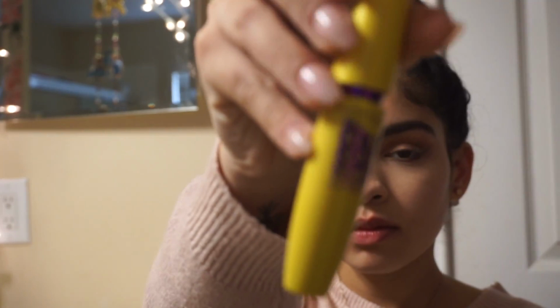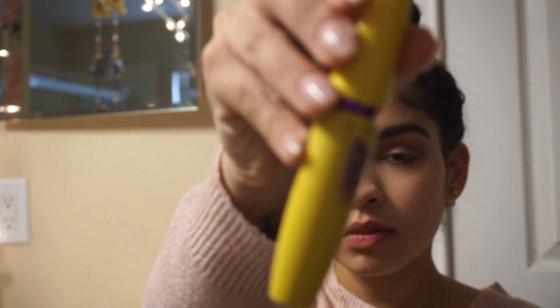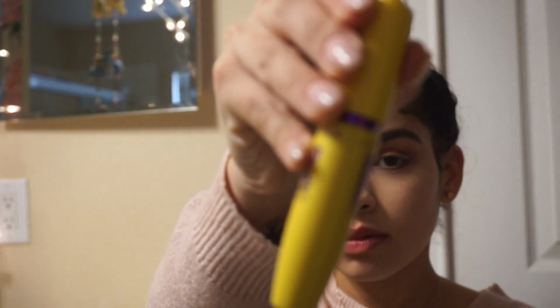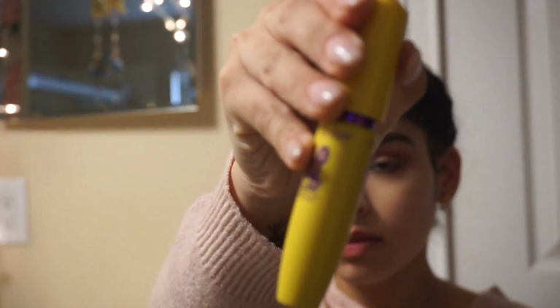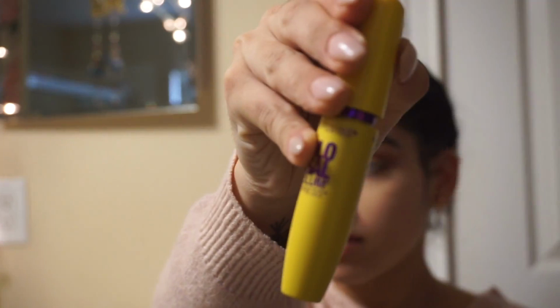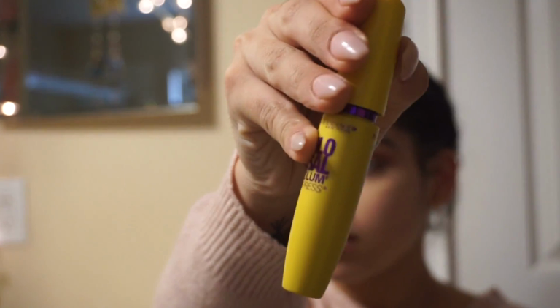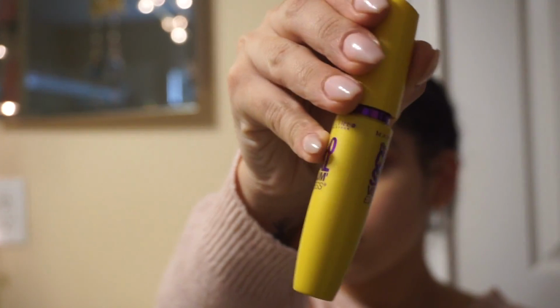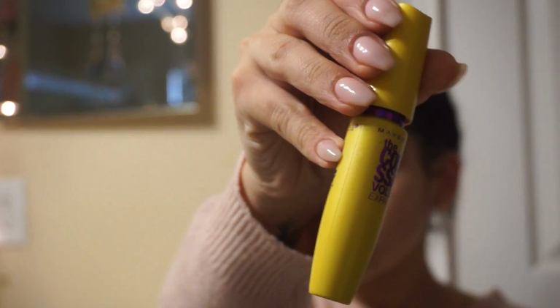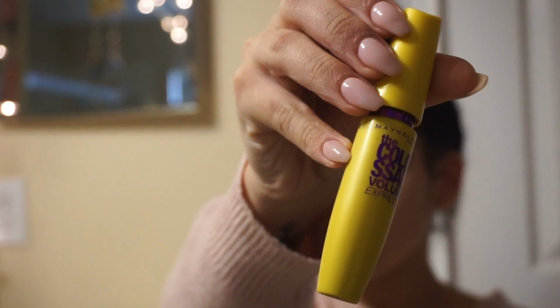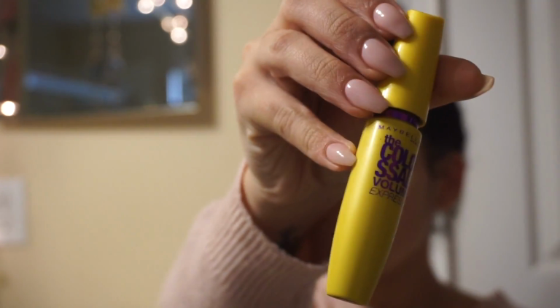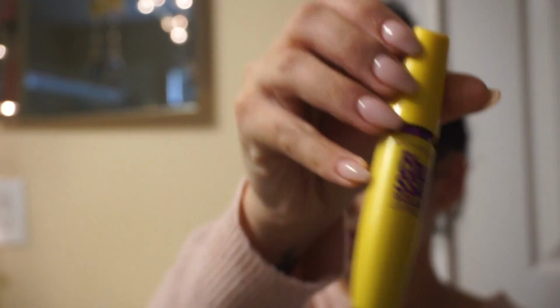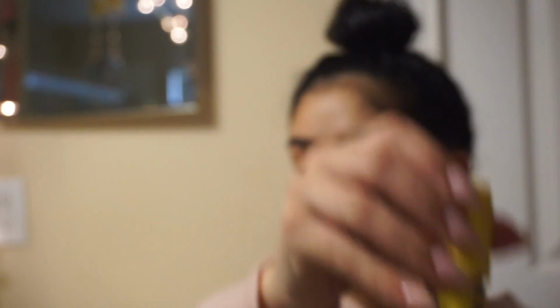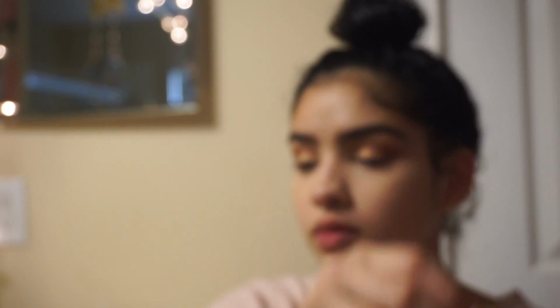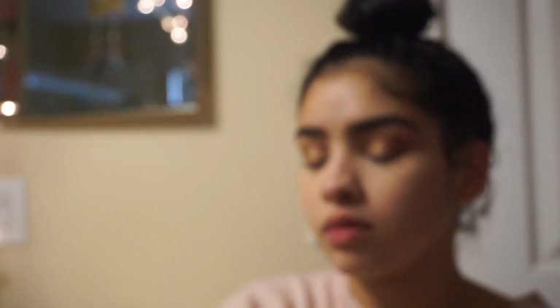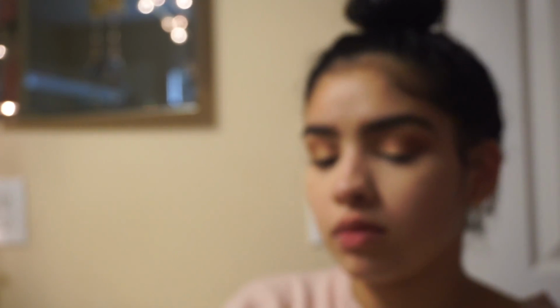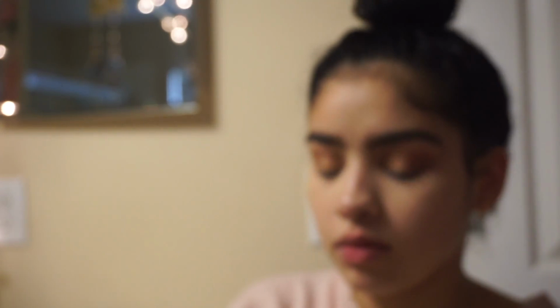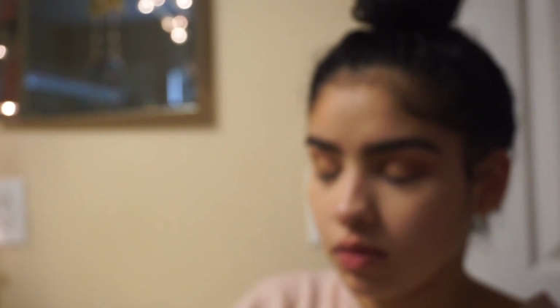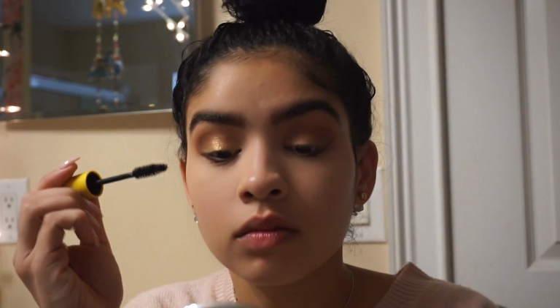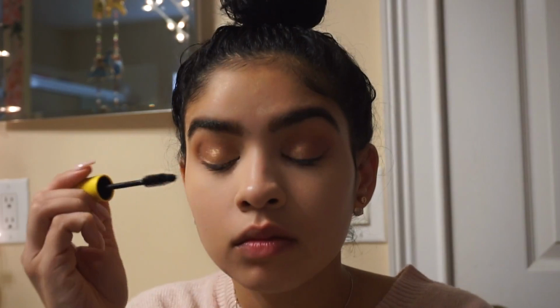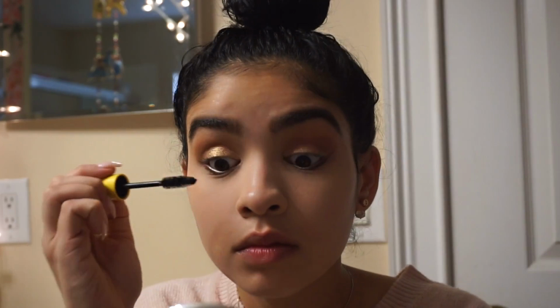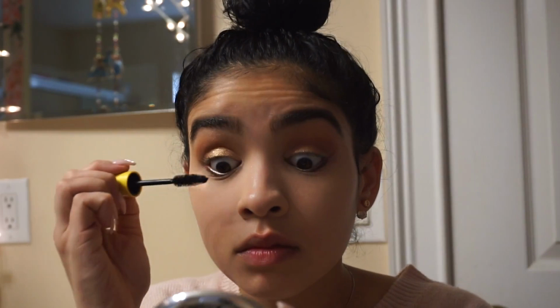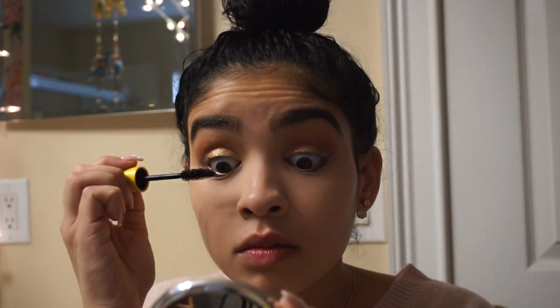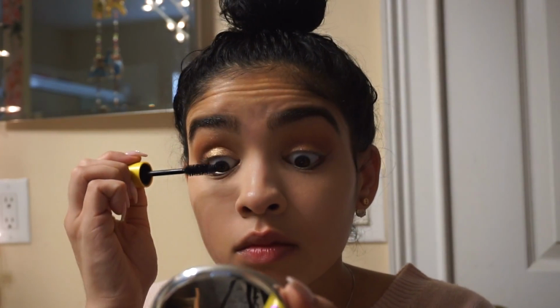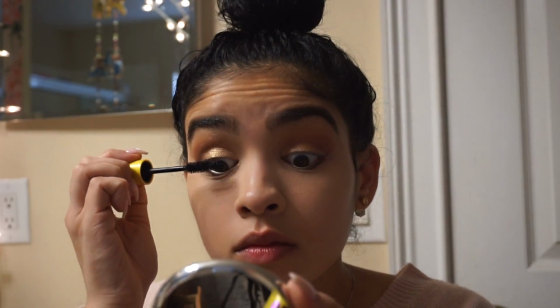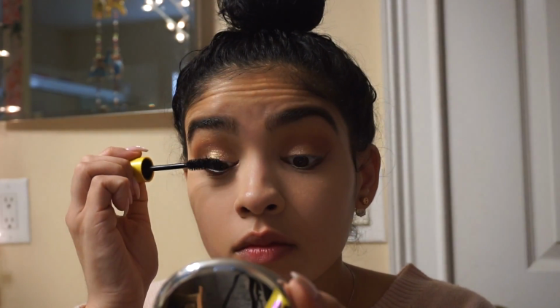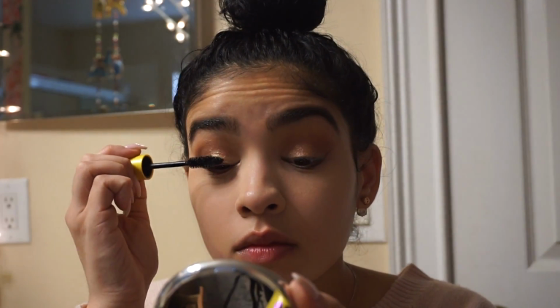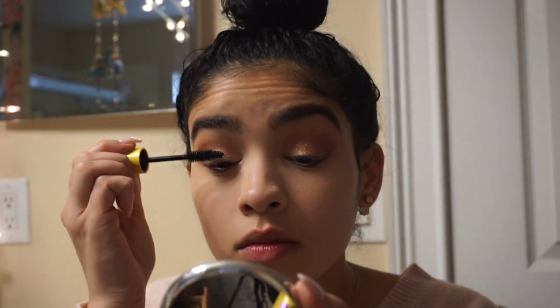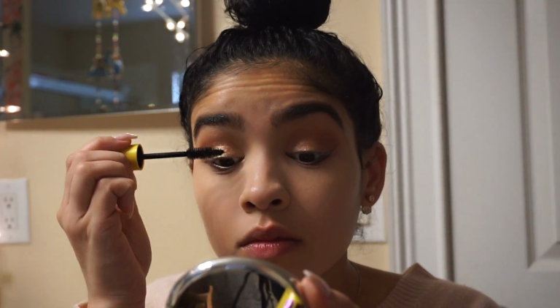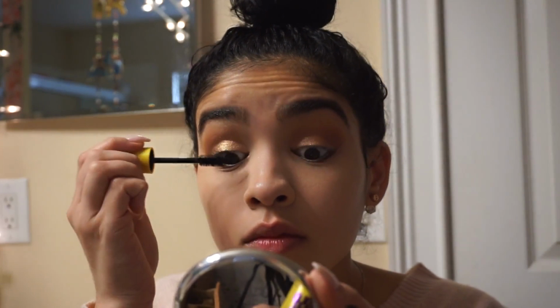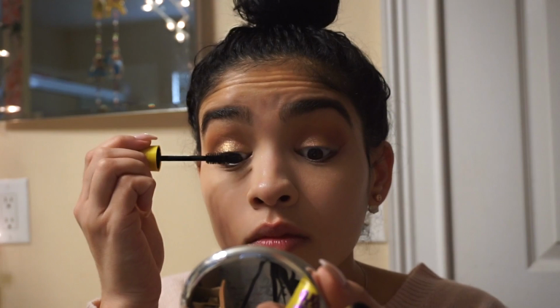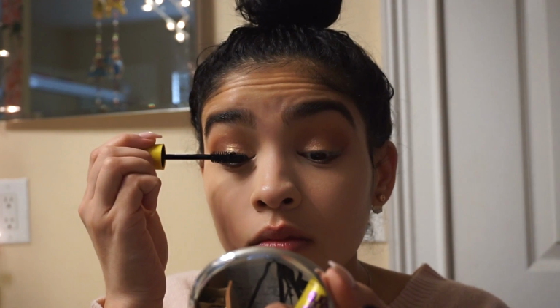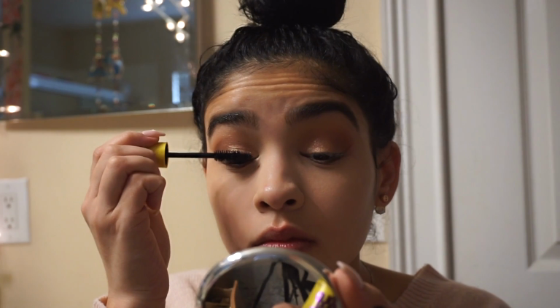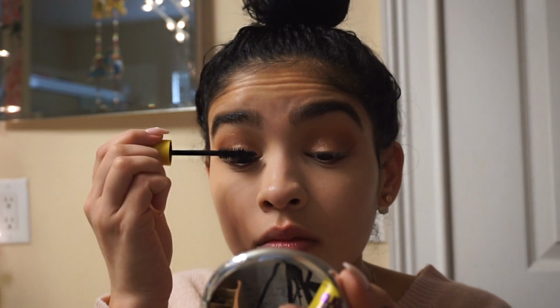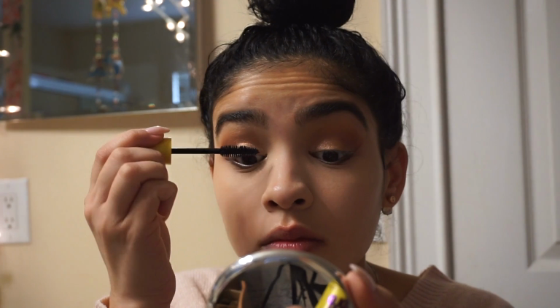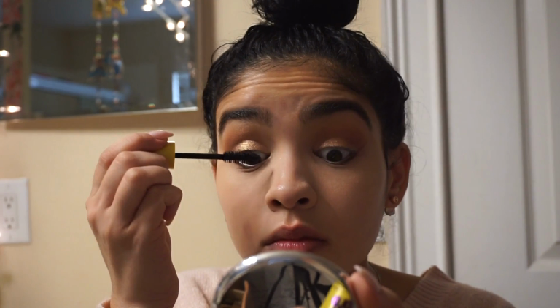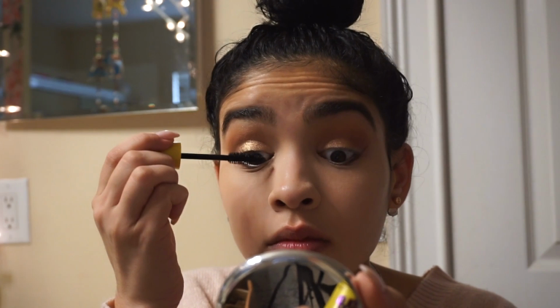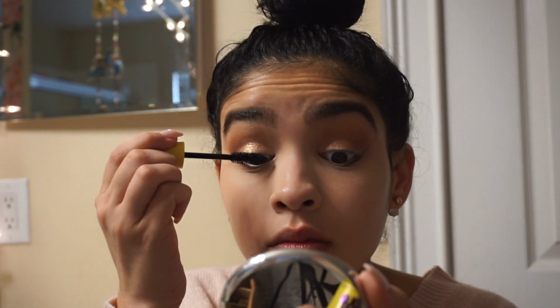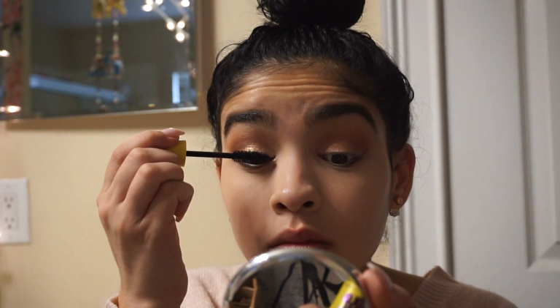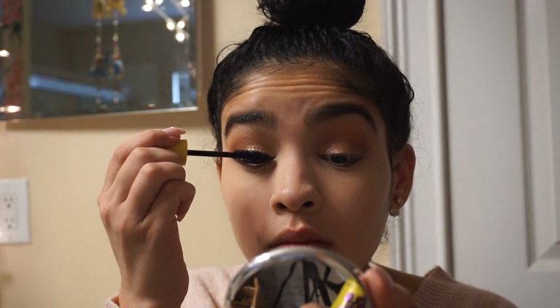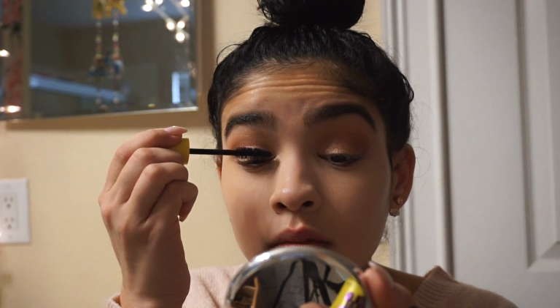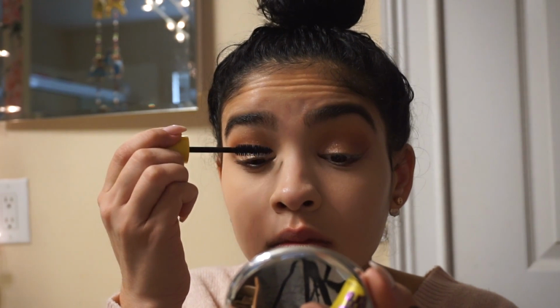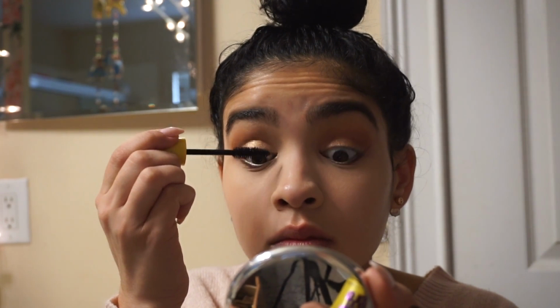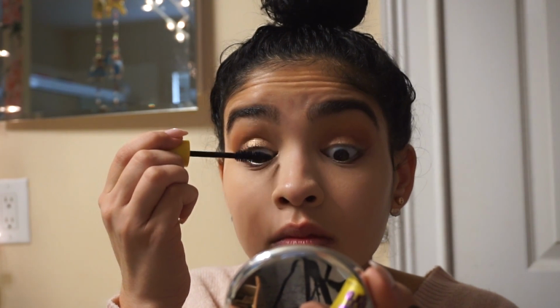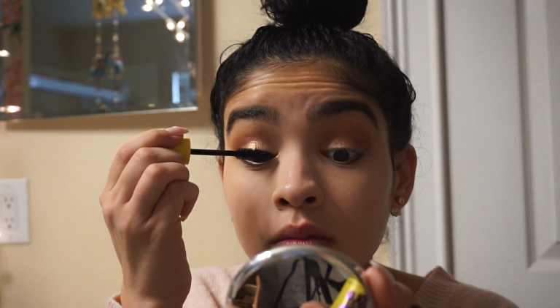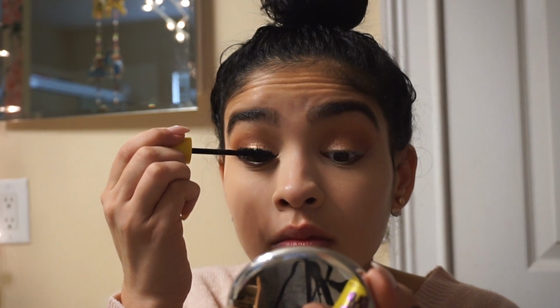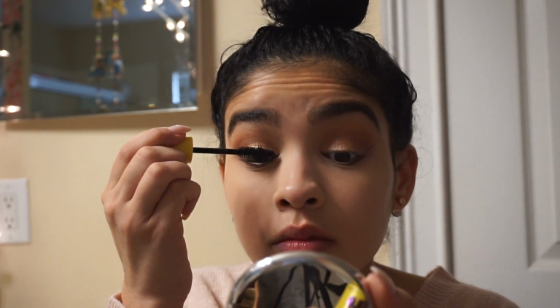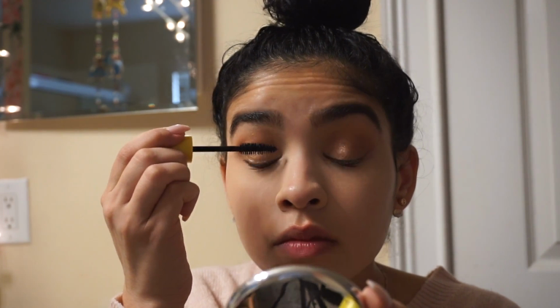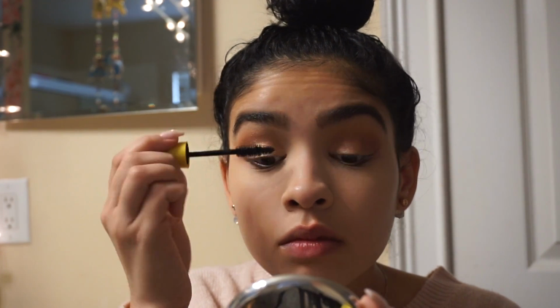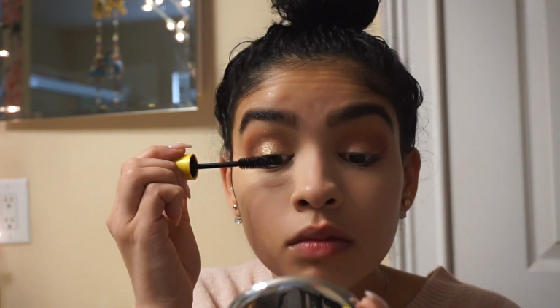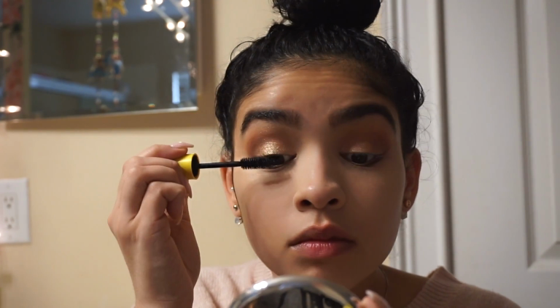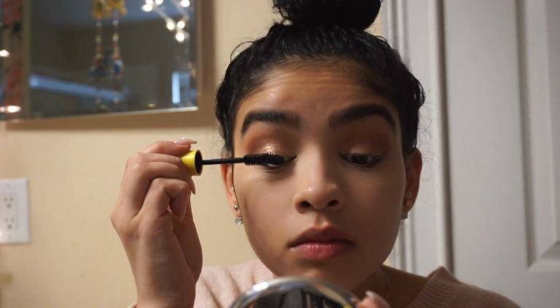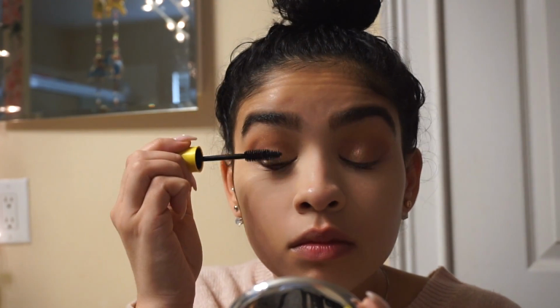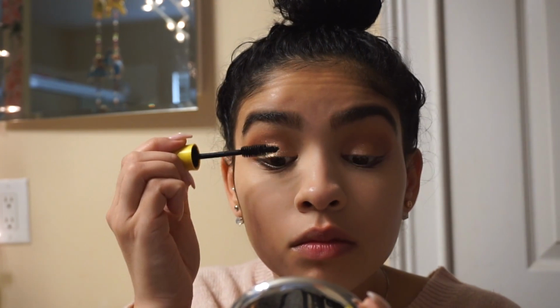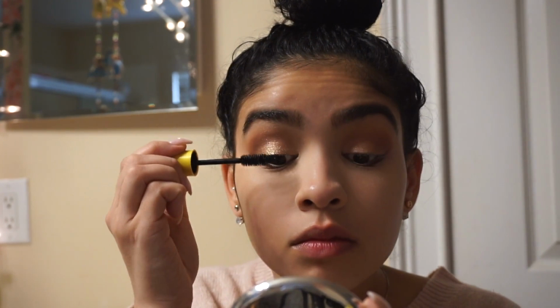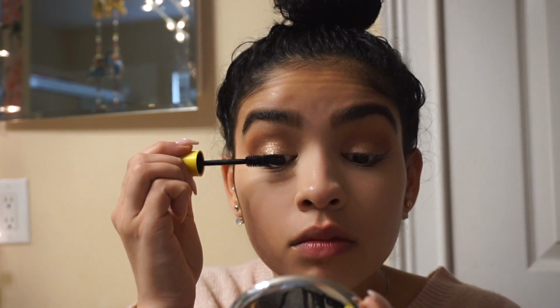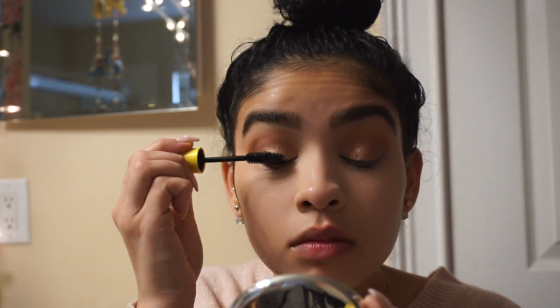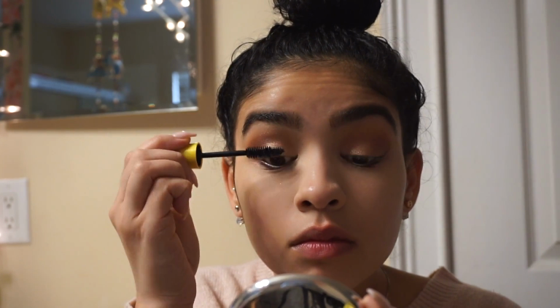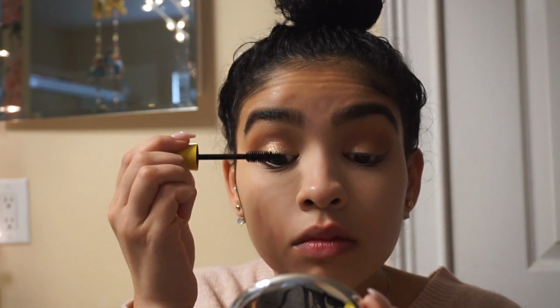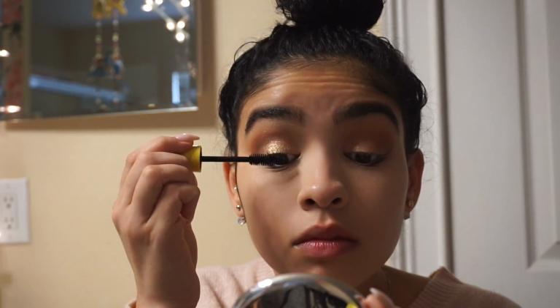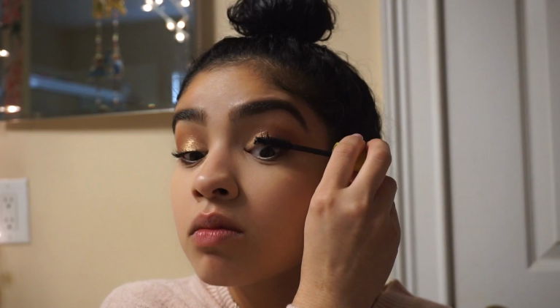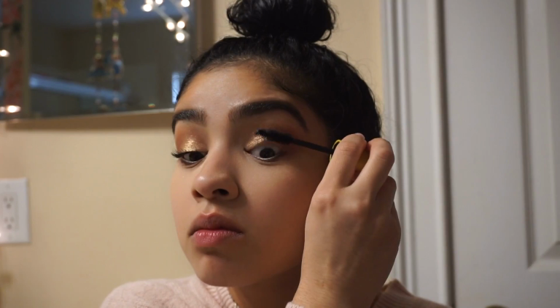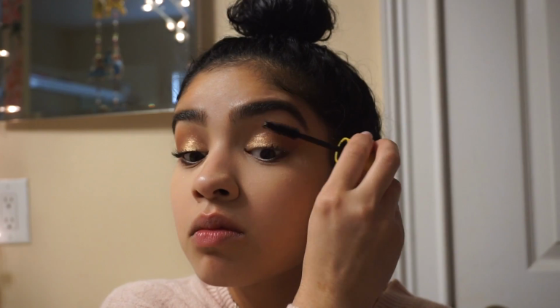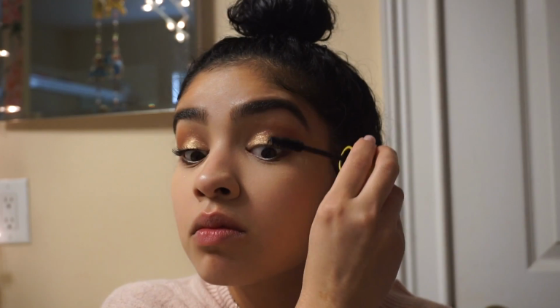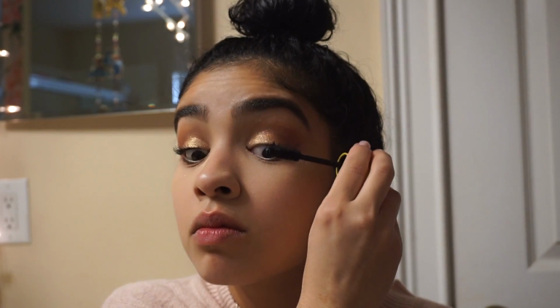To finish off my eyes, I'm going to use the Colossal Volume Mascara by Maybelline and apply it to my top and bottom lashes.